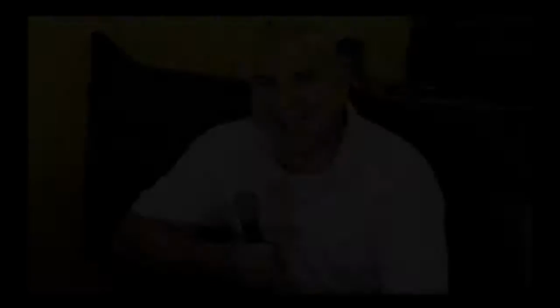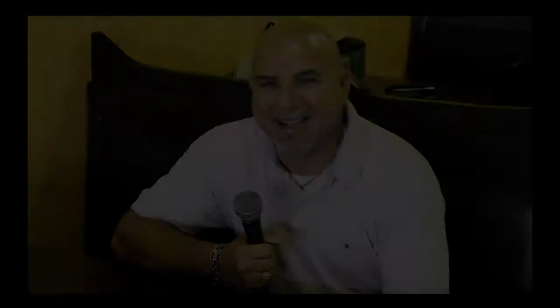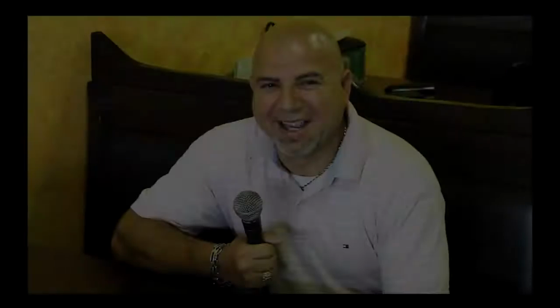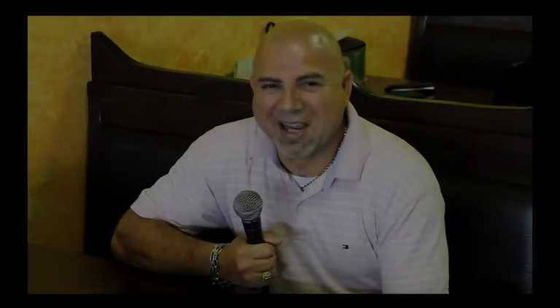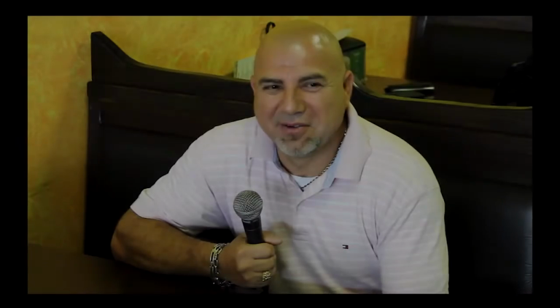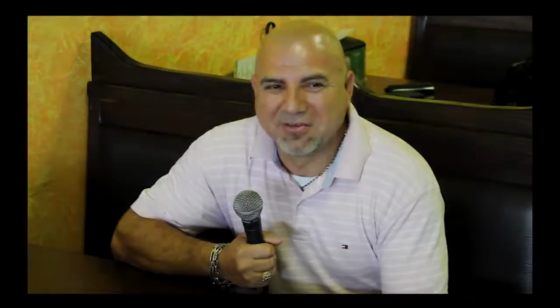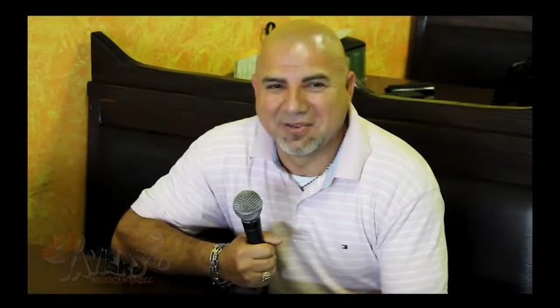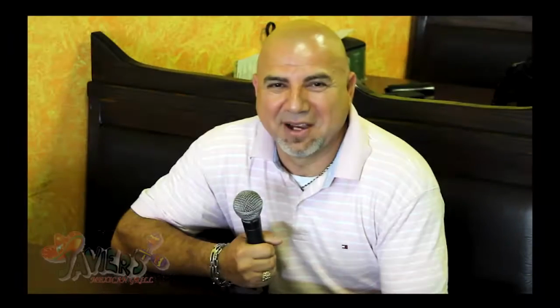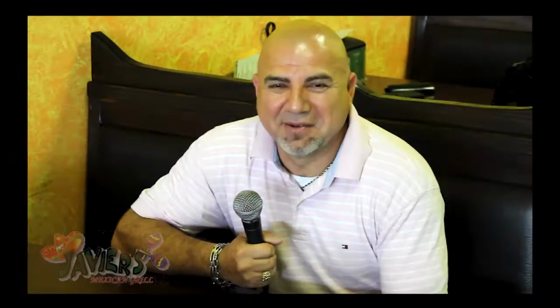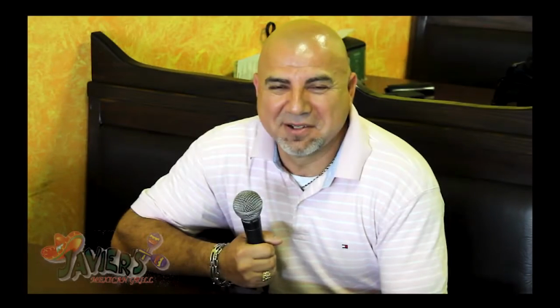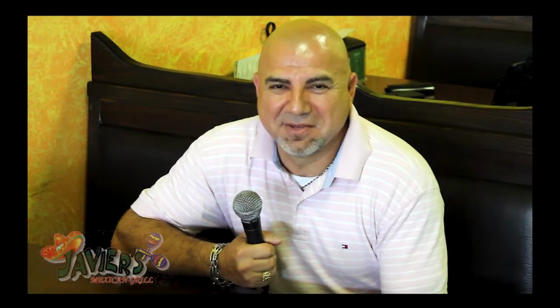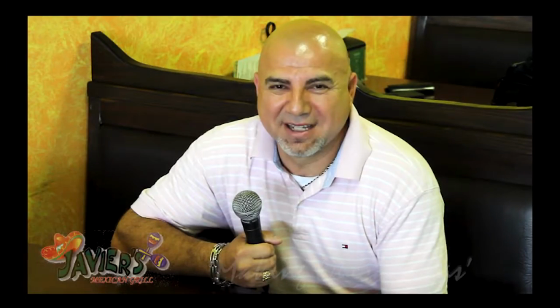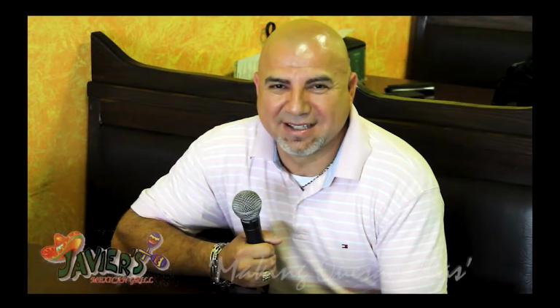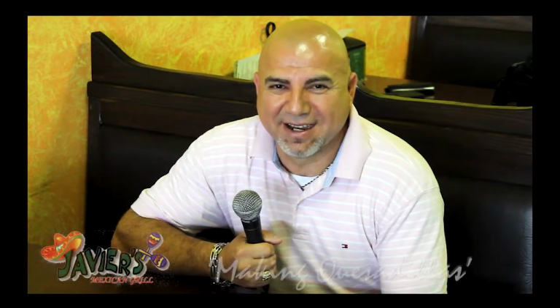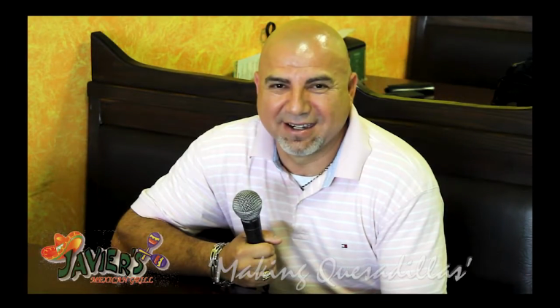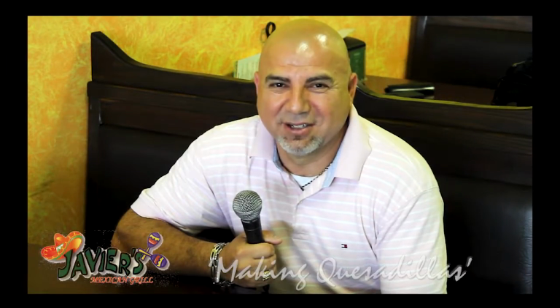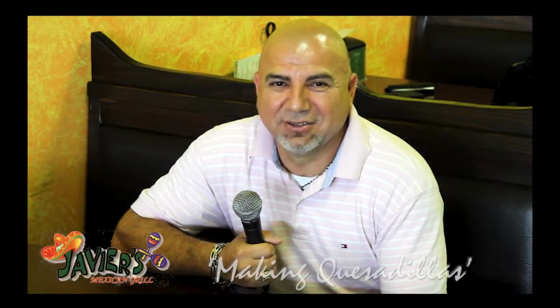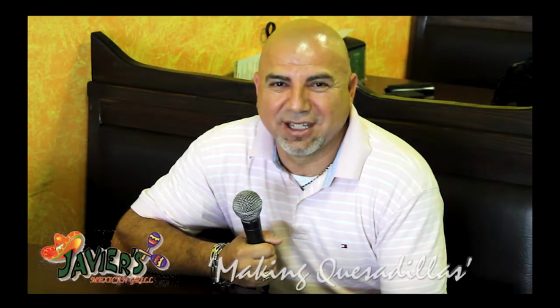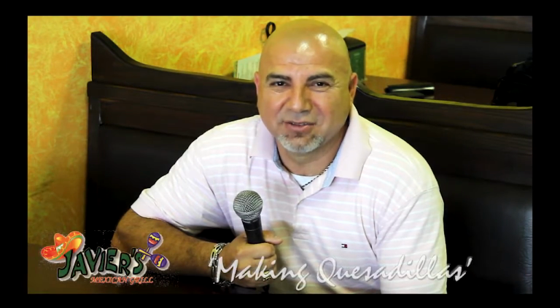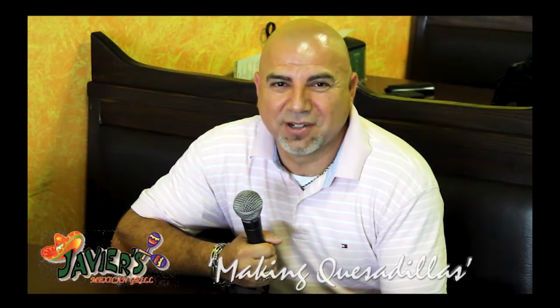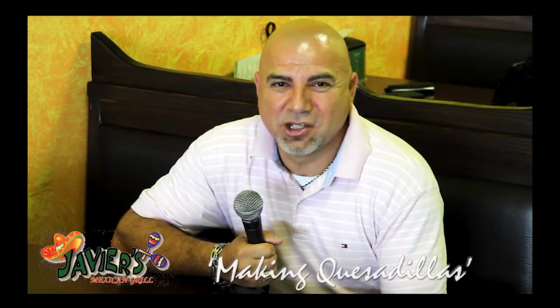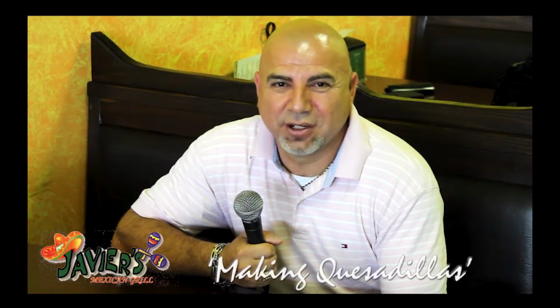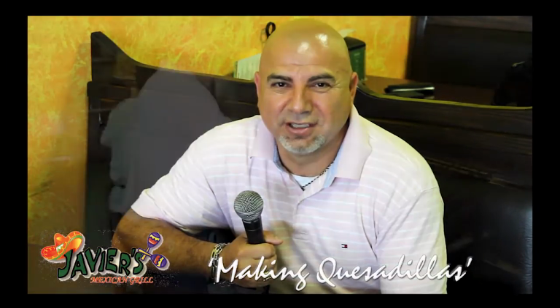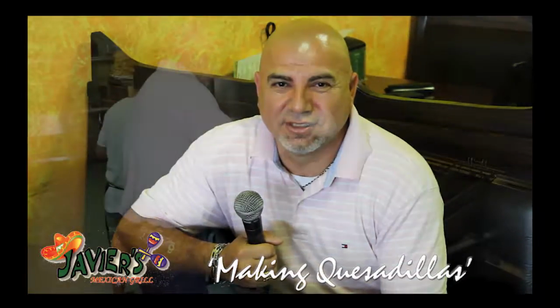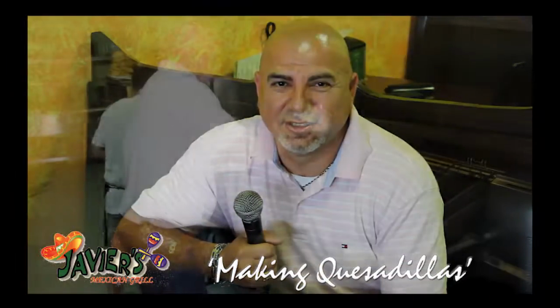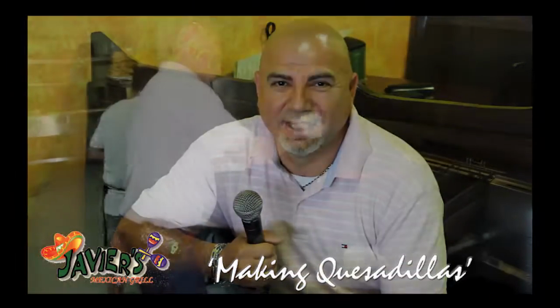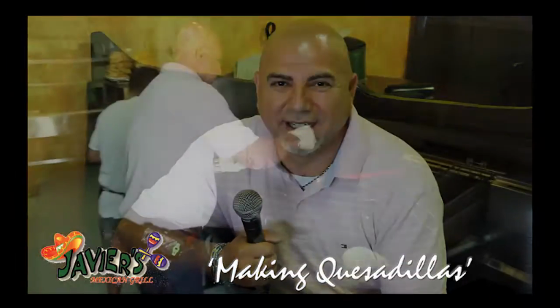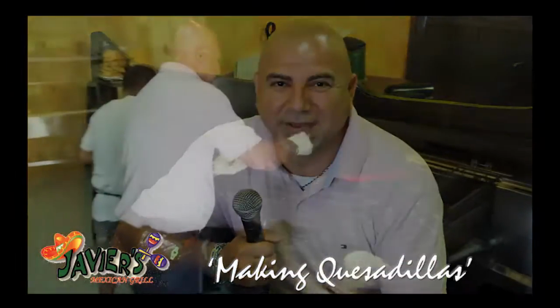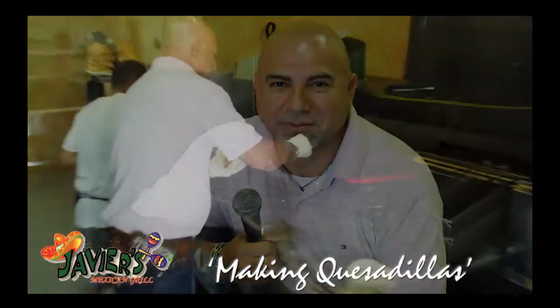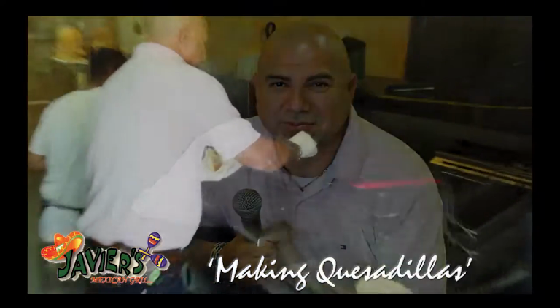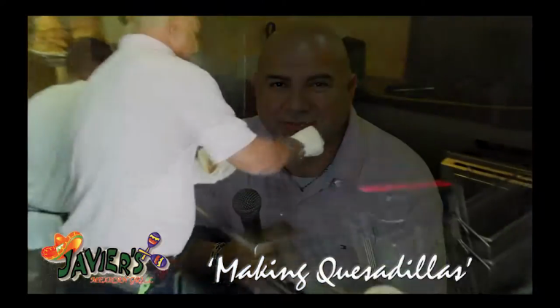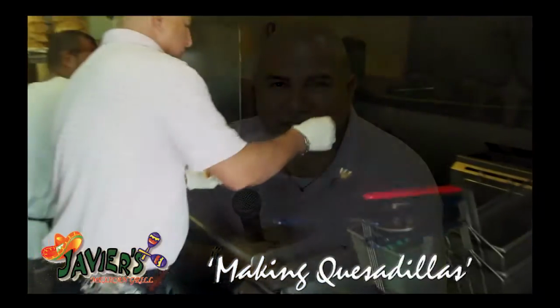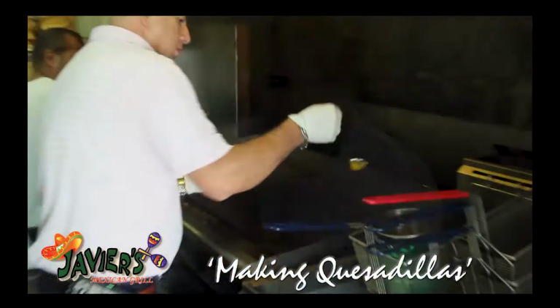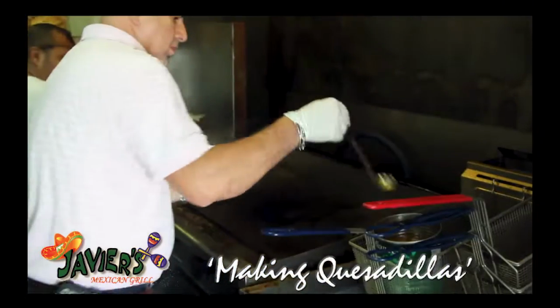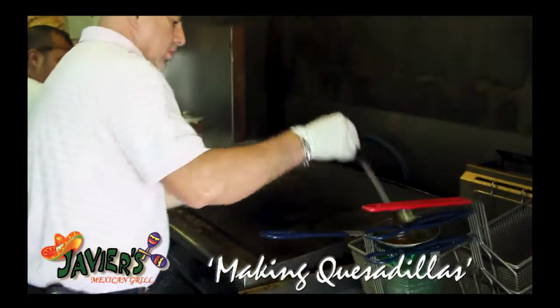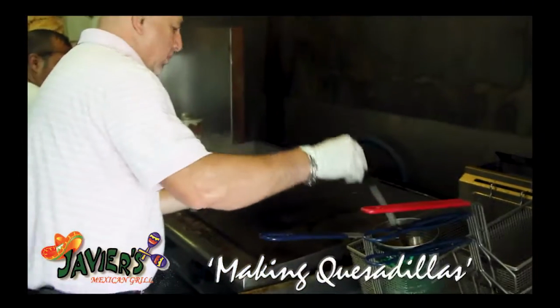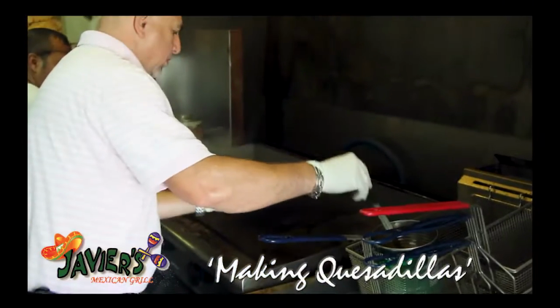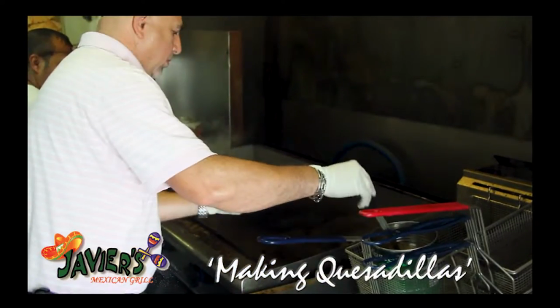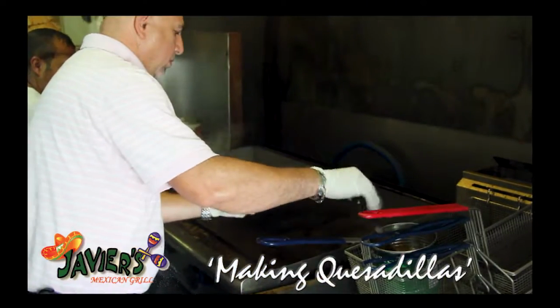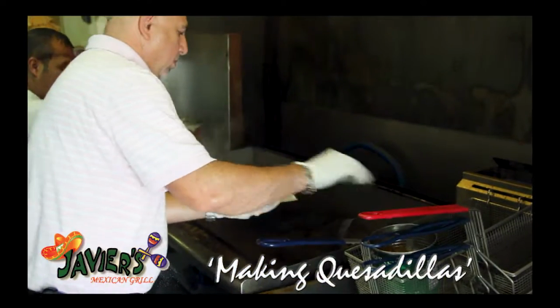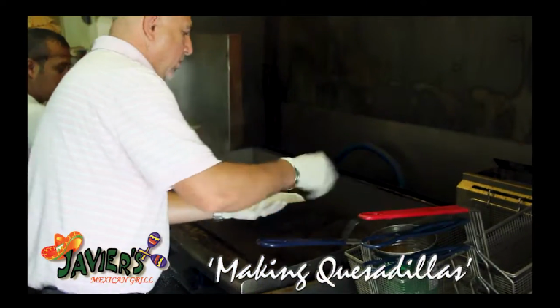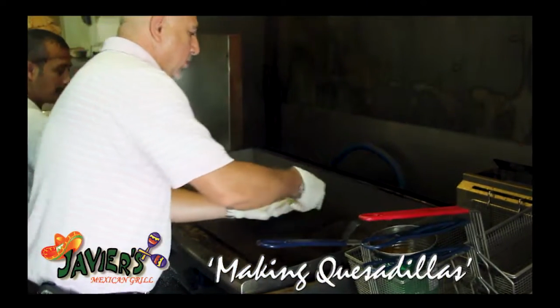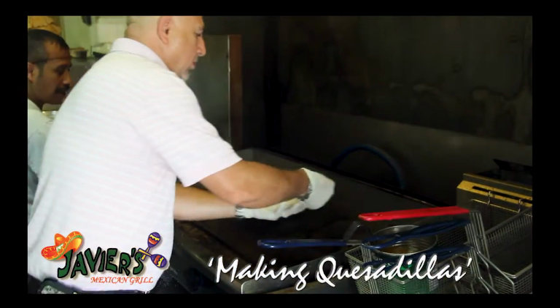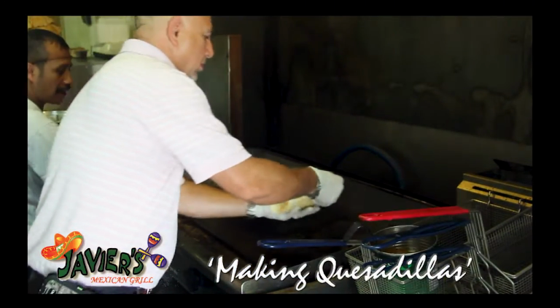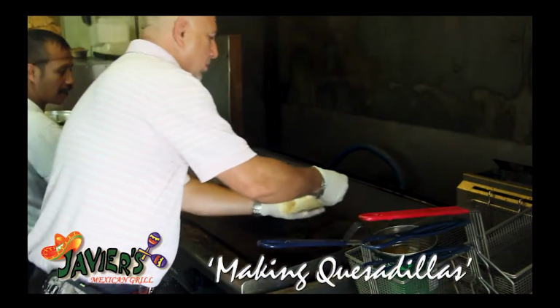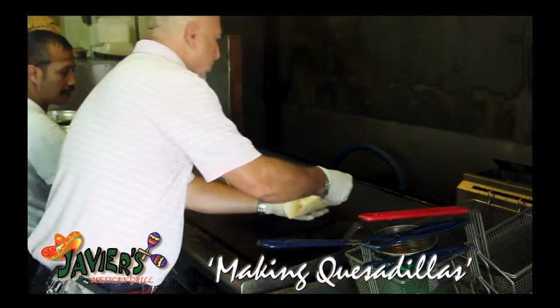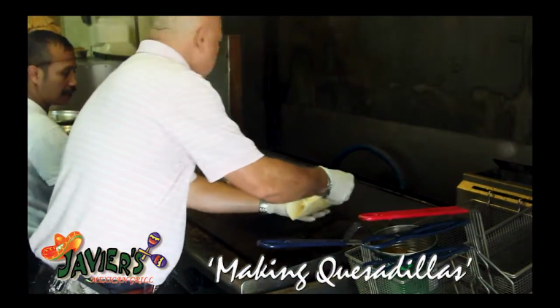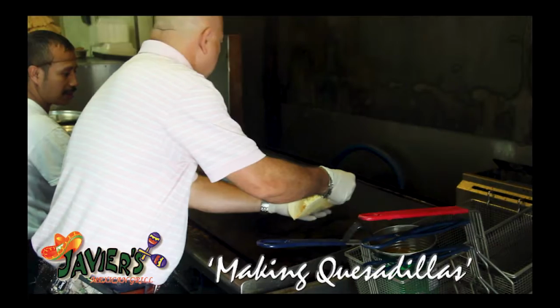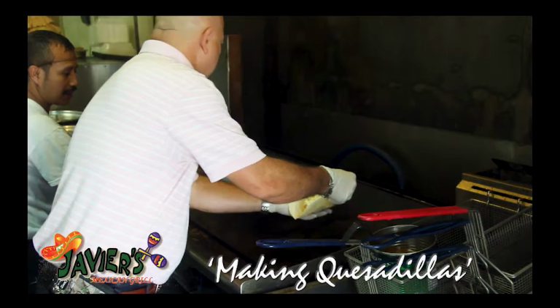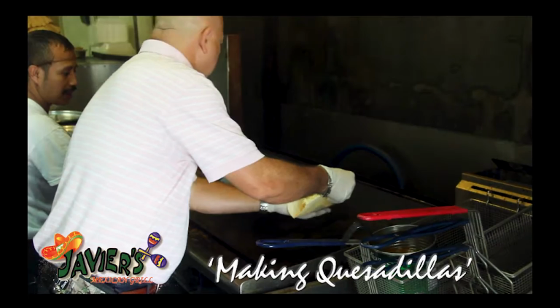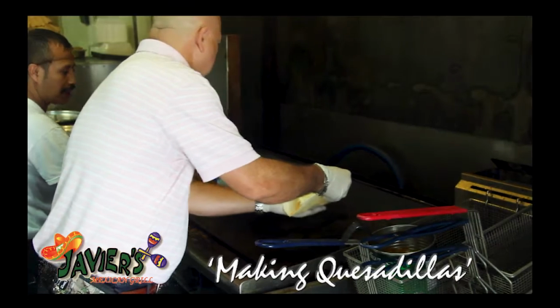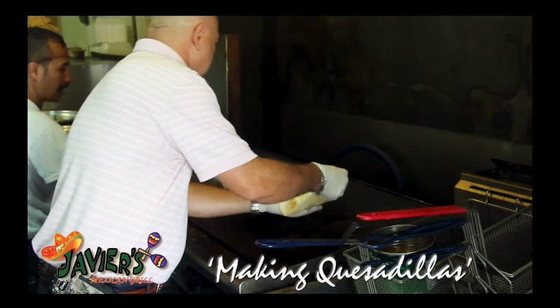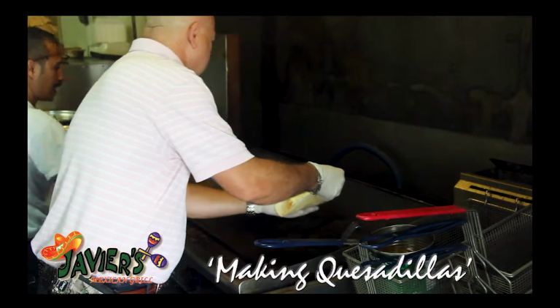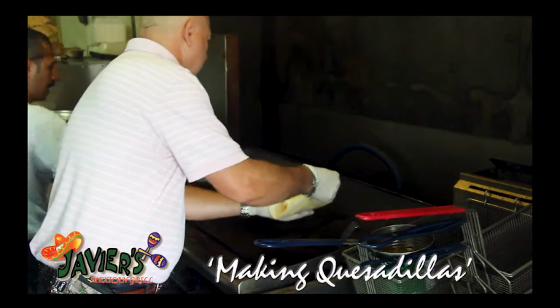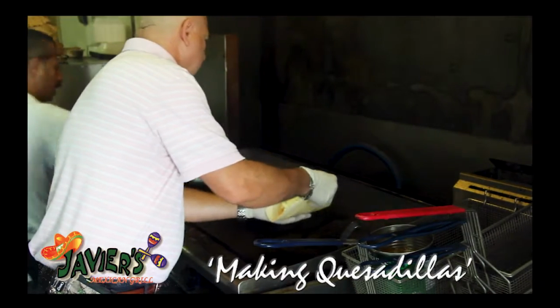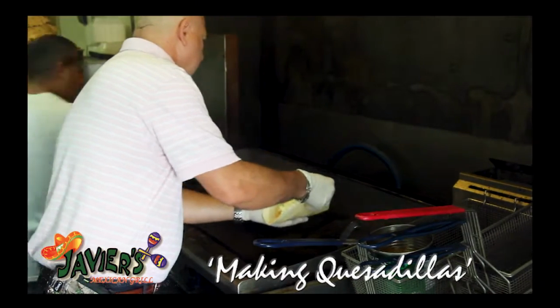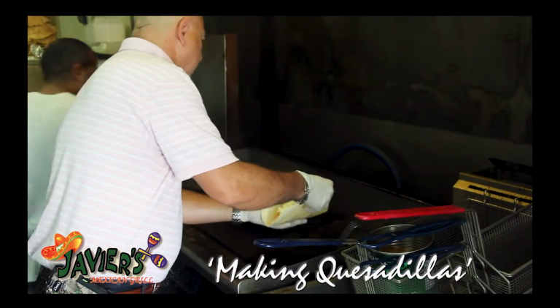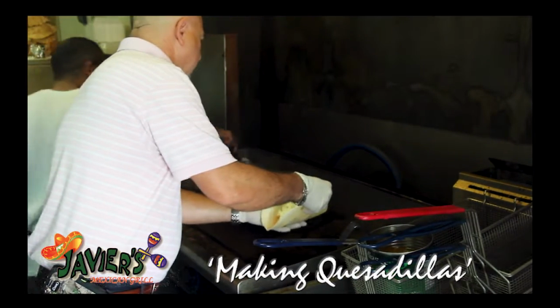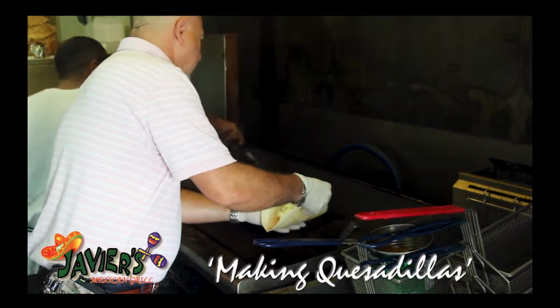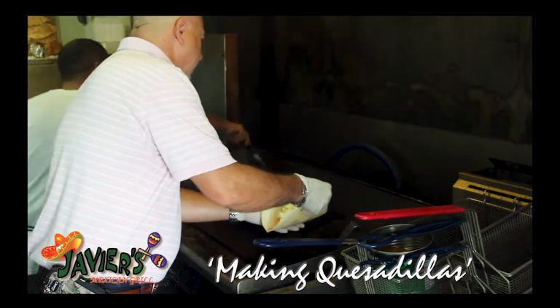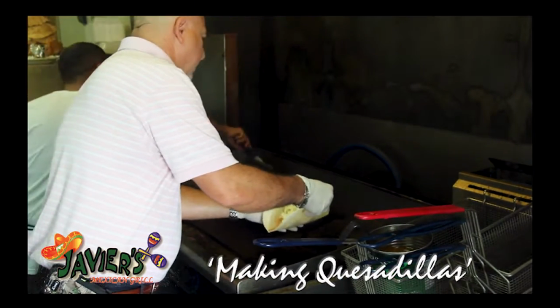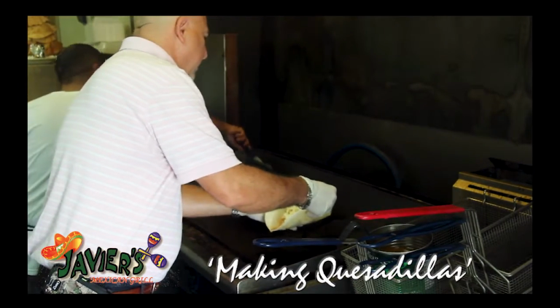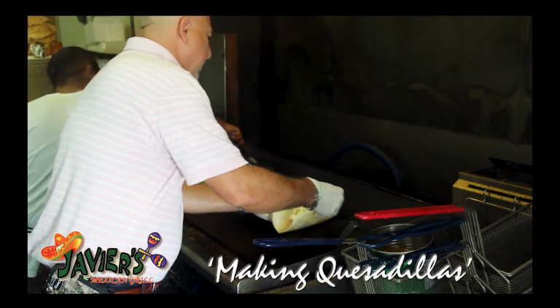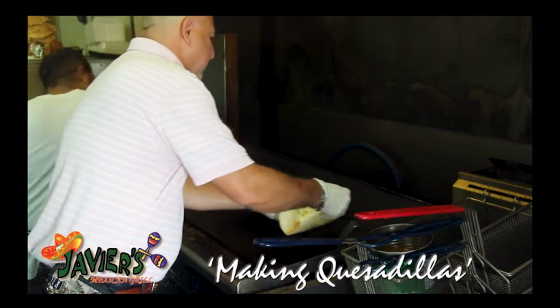Hey, I'm Javier from Javier's Mexican Grill. Thanks for joining us today. Today we want to make some quesadillas.